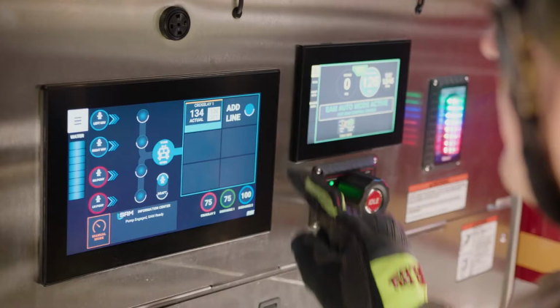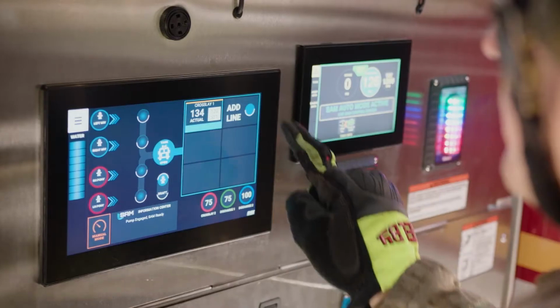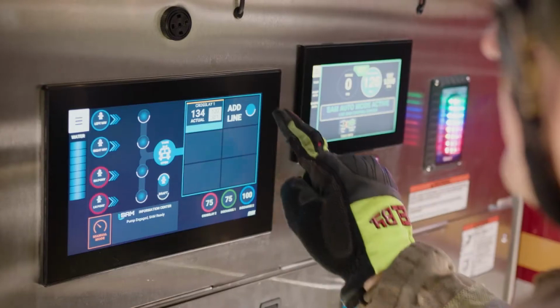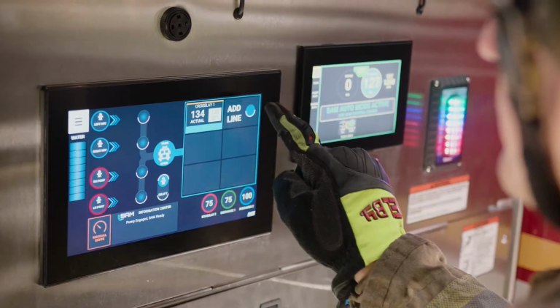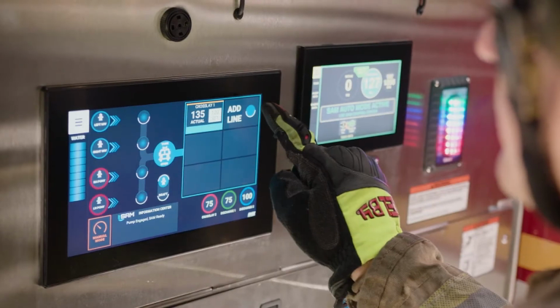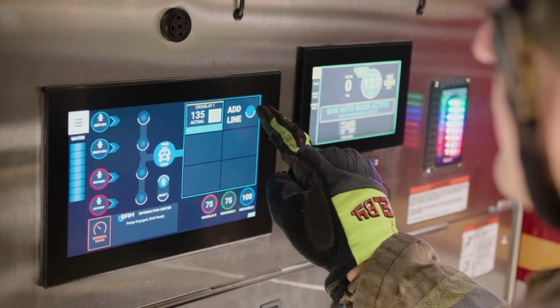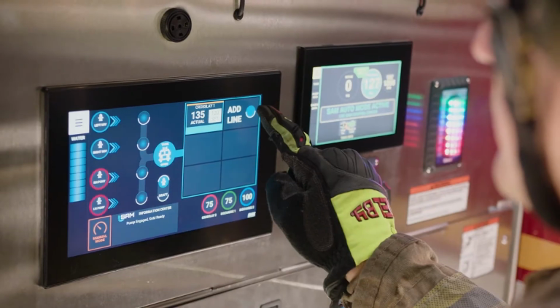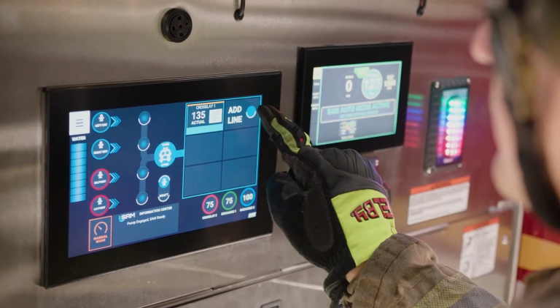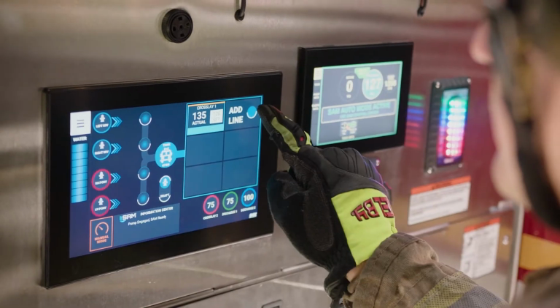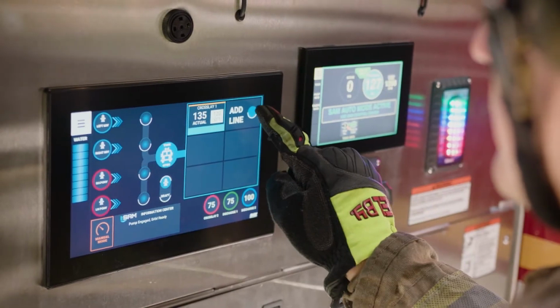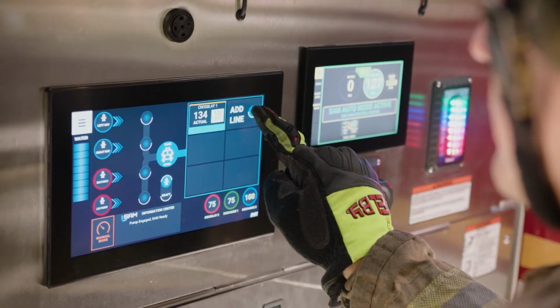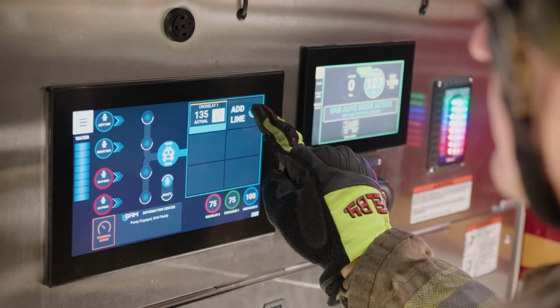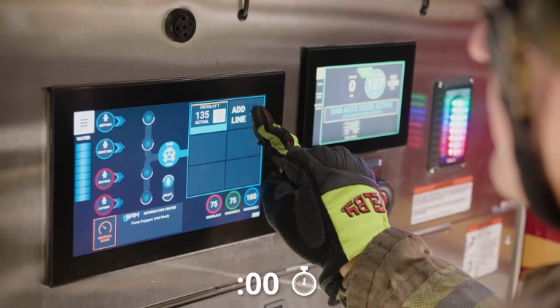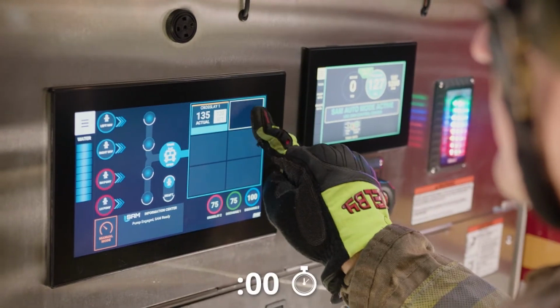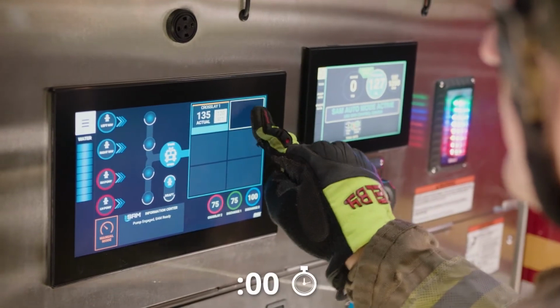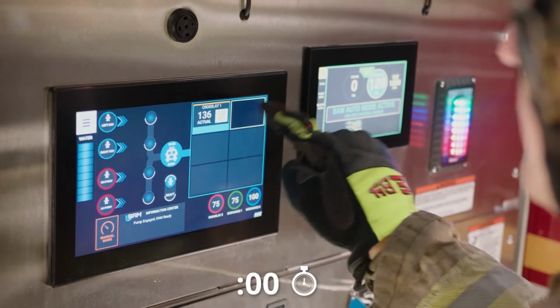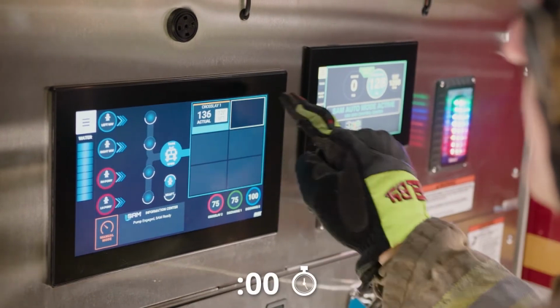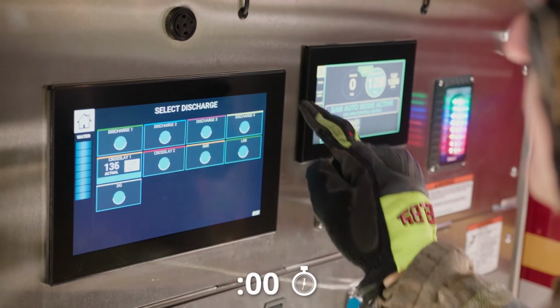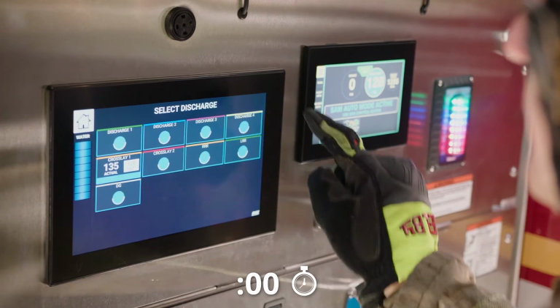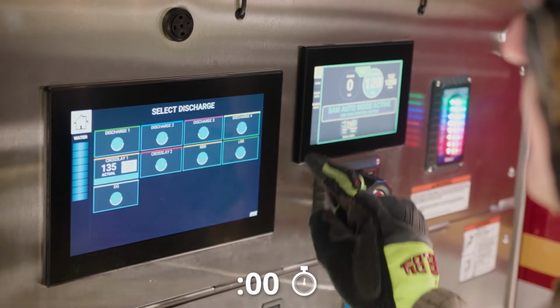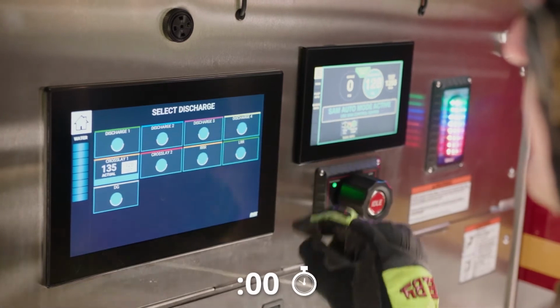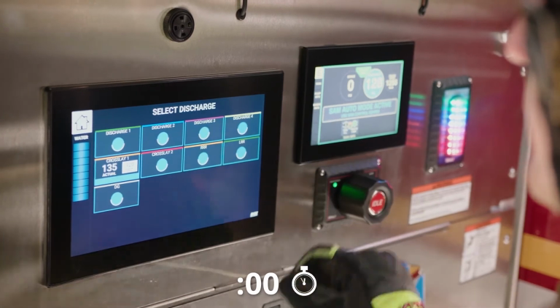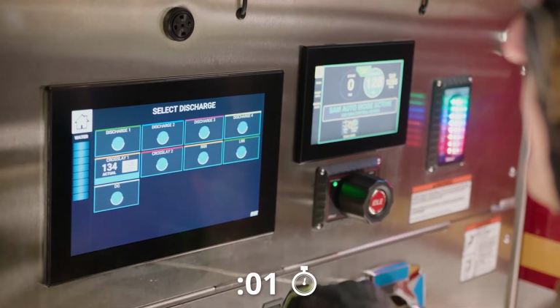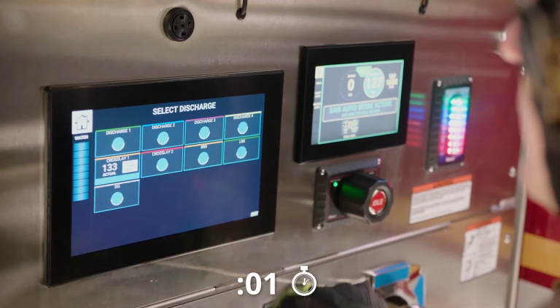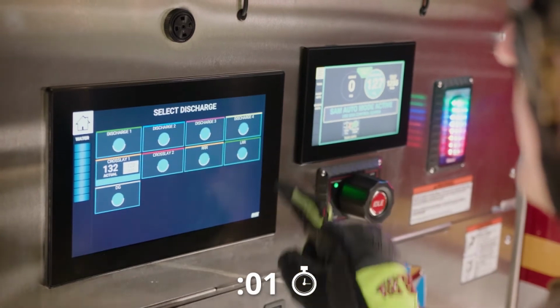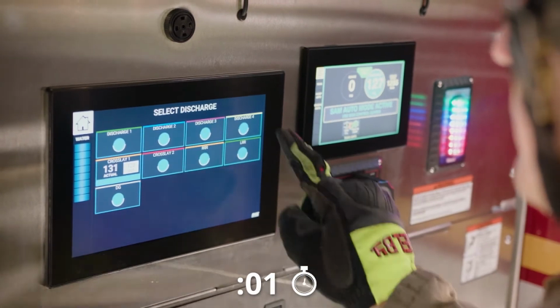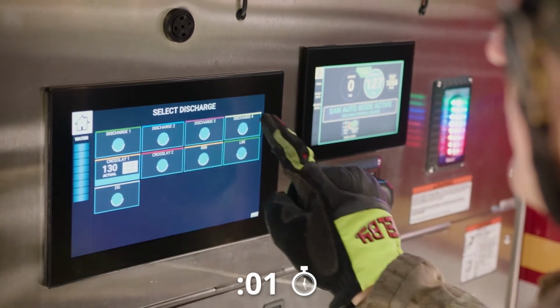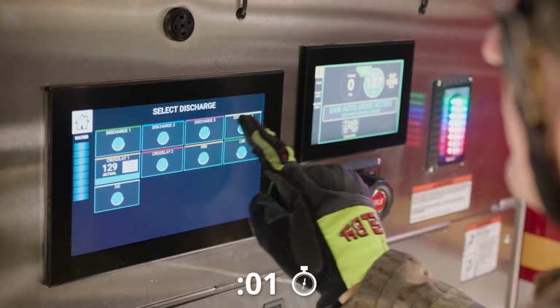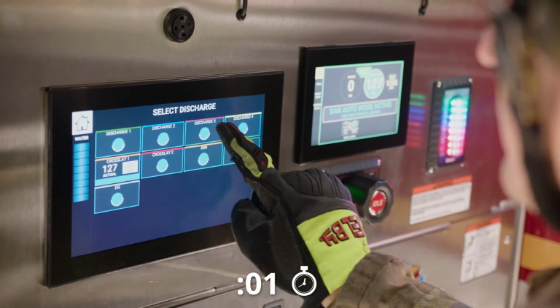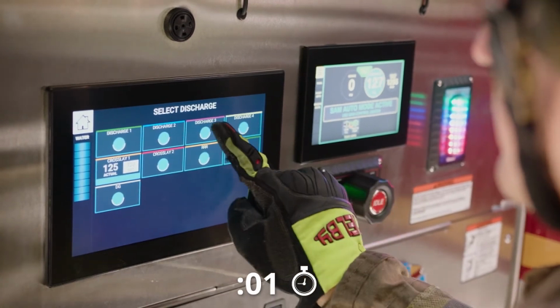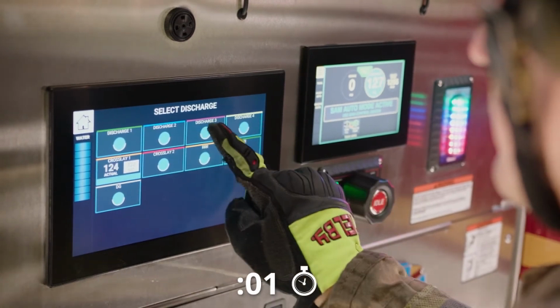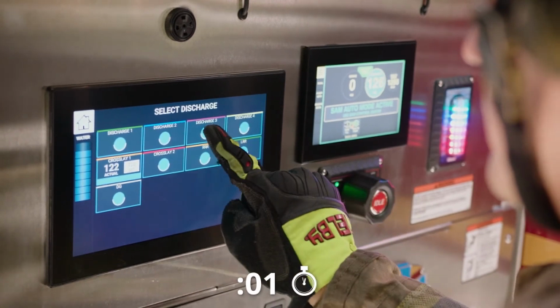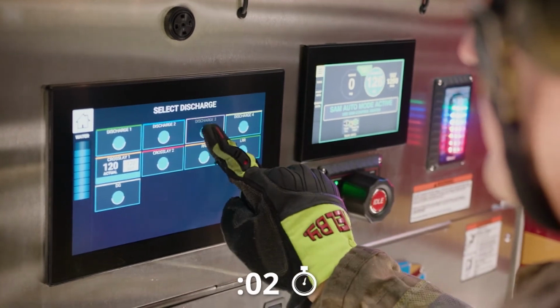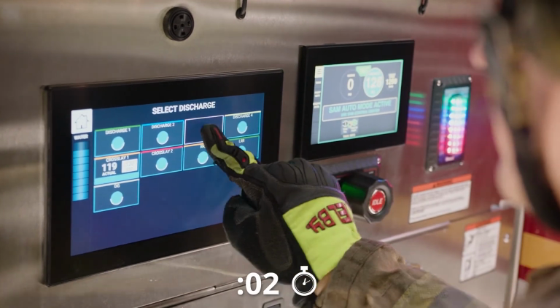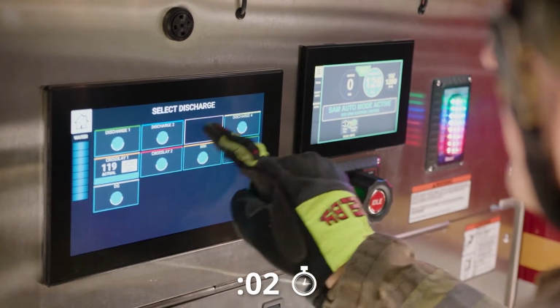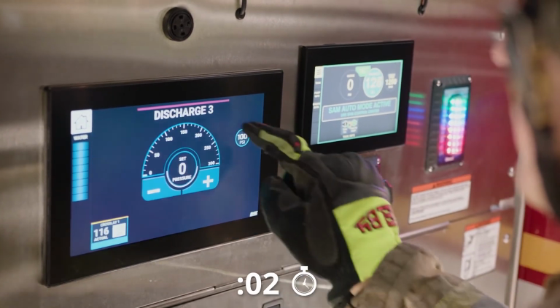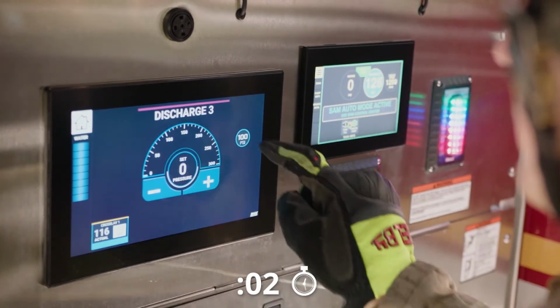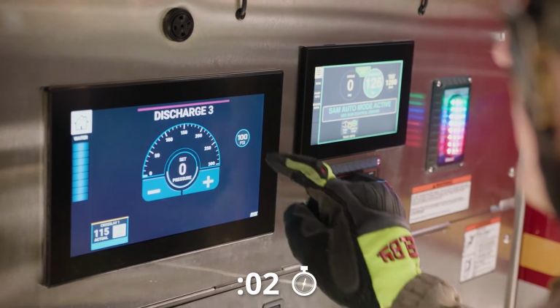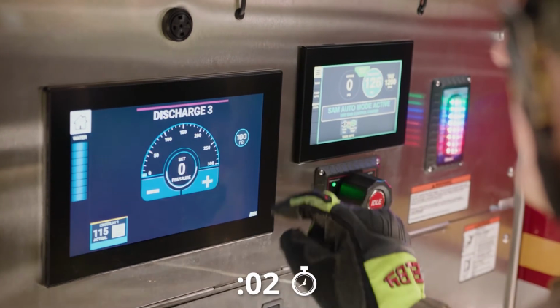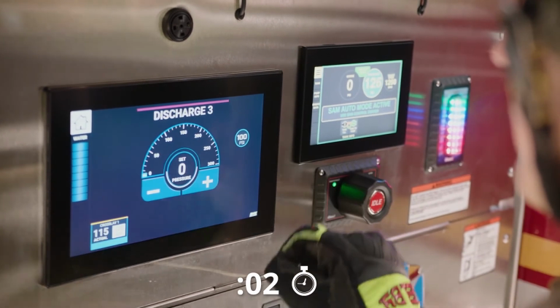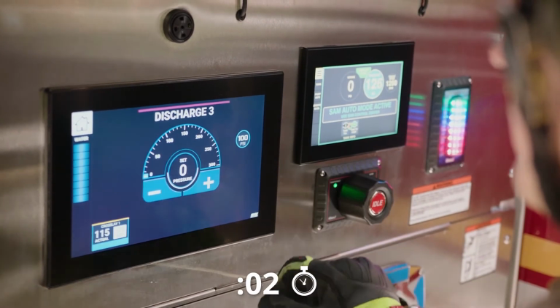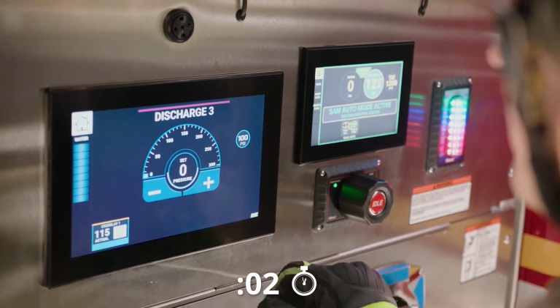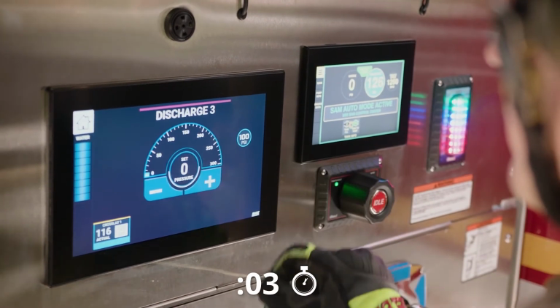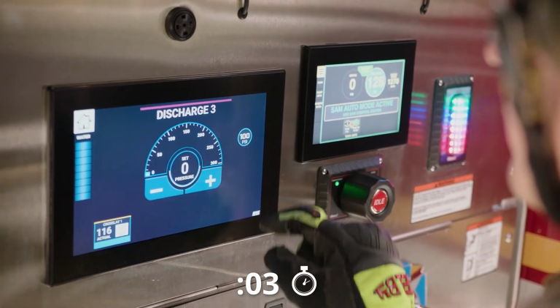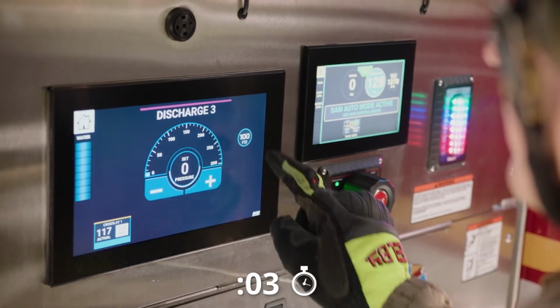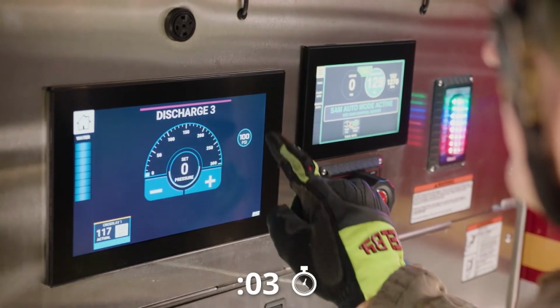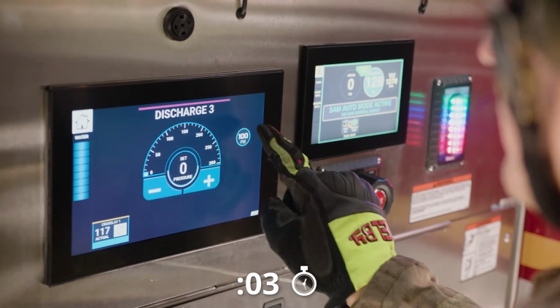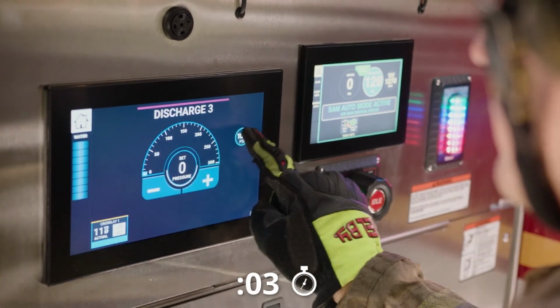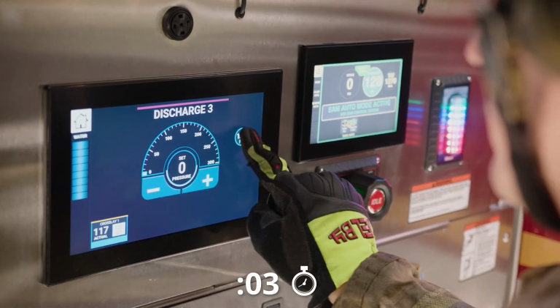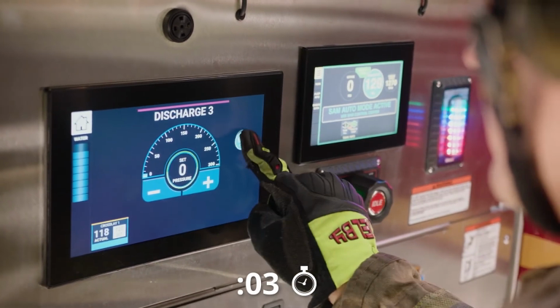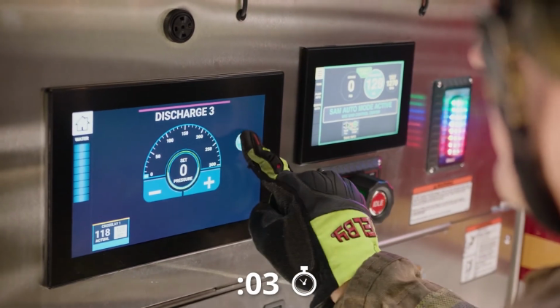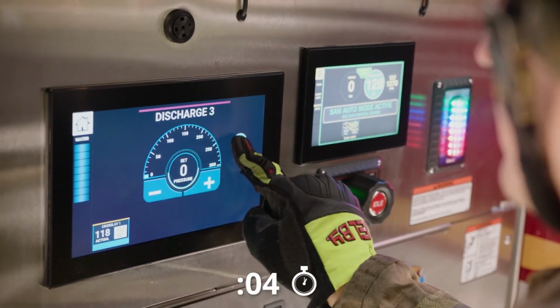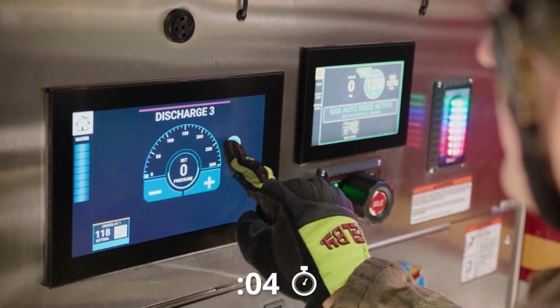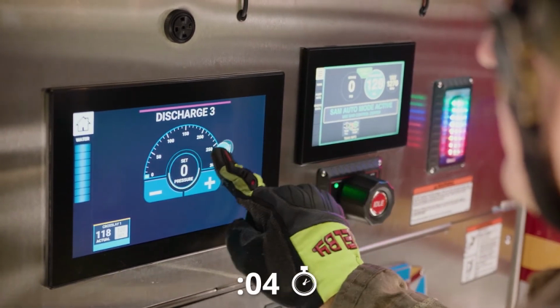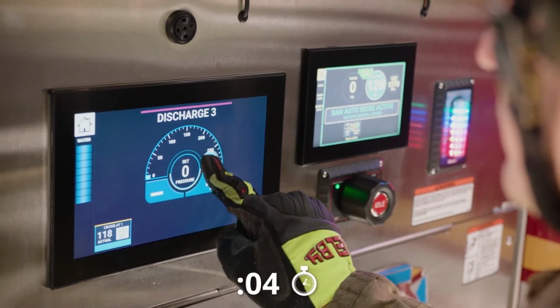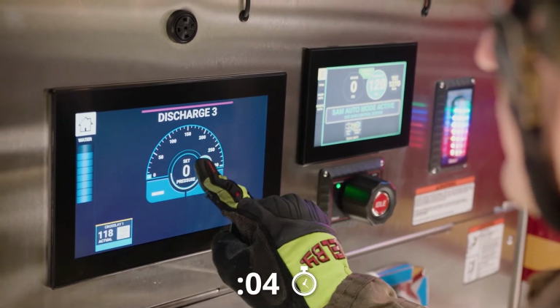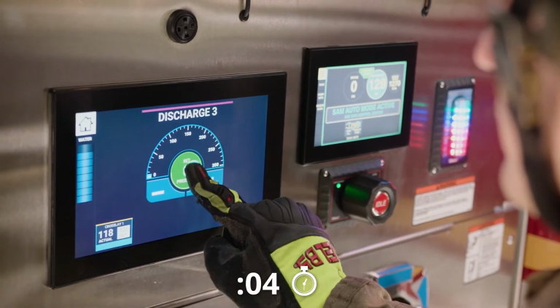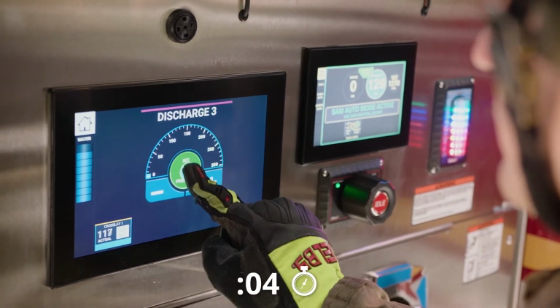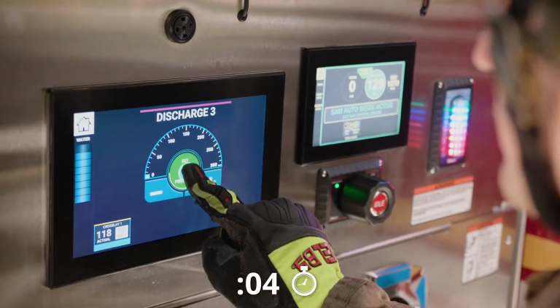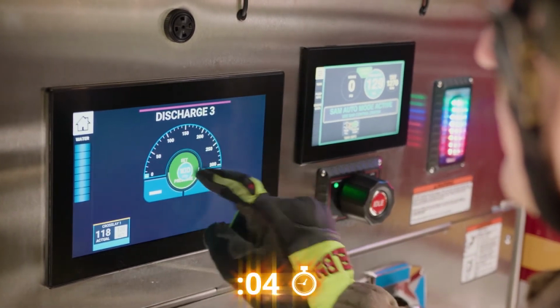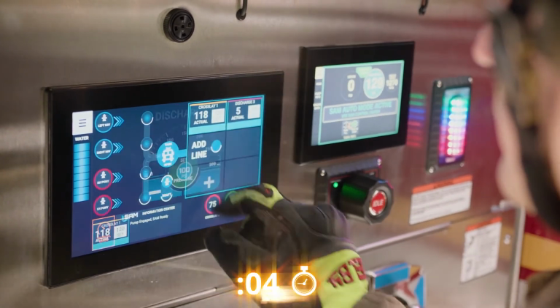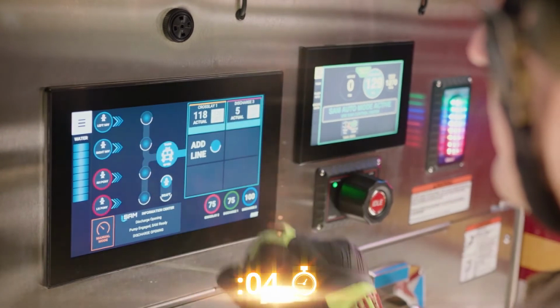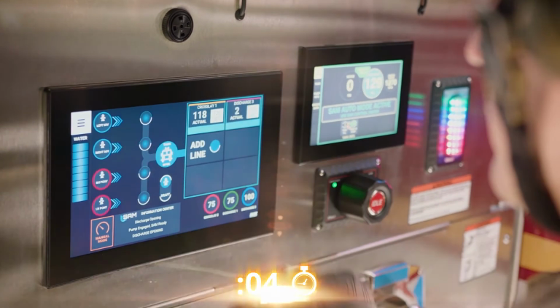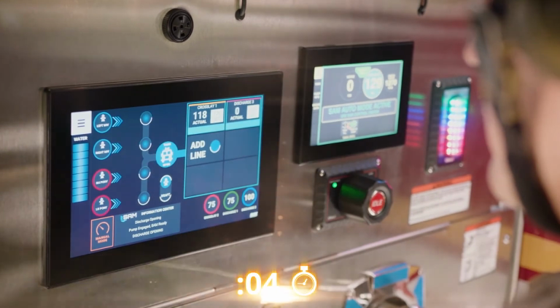To charge a second line with SAM, either swipe another quick set or select a non-quick set discharge and quickly charge it.